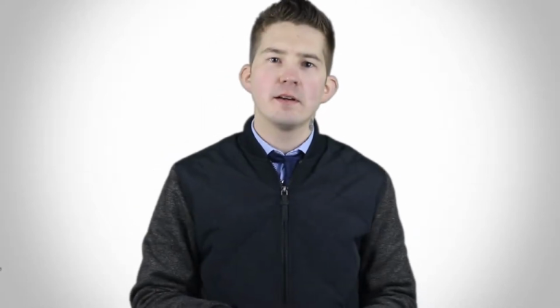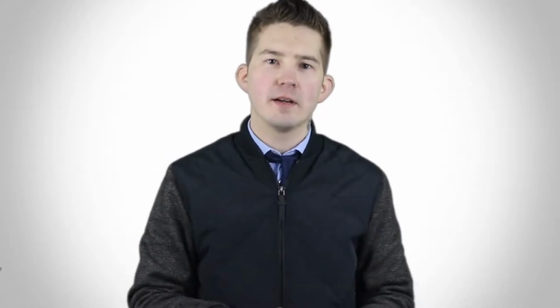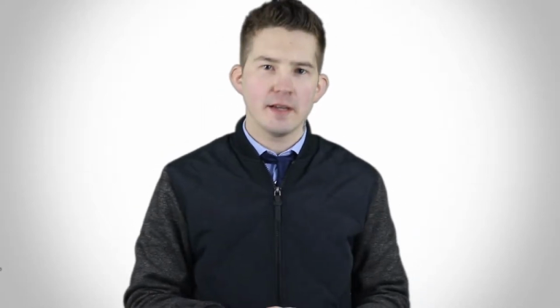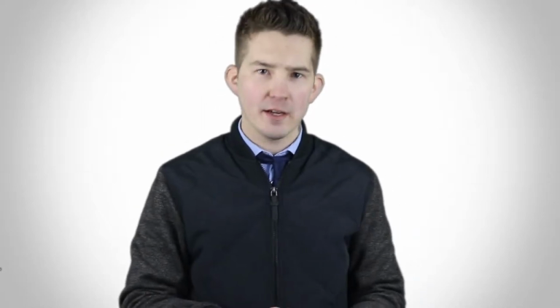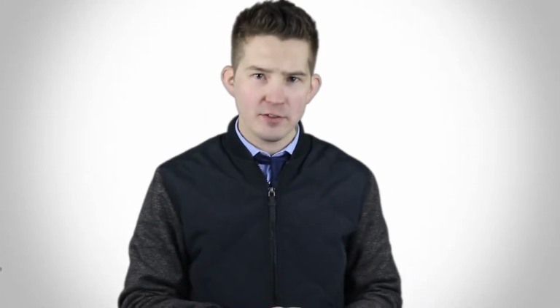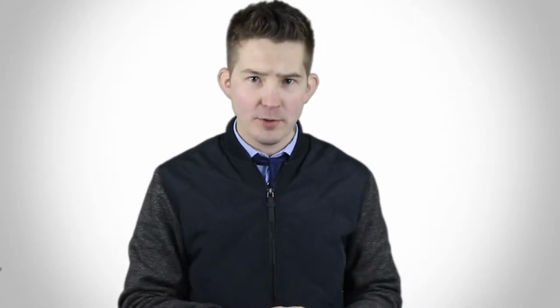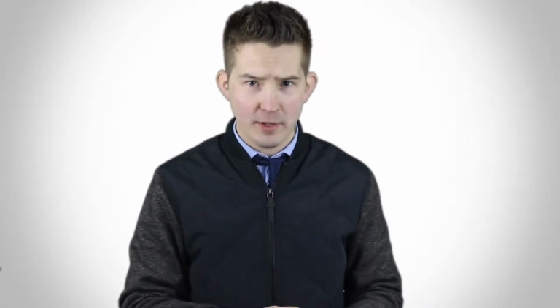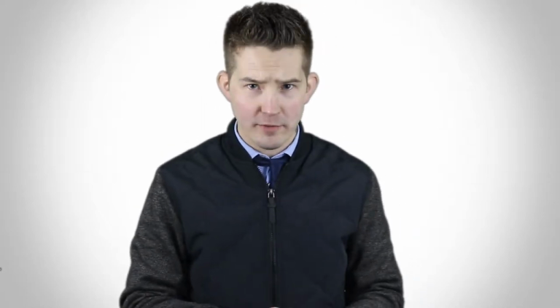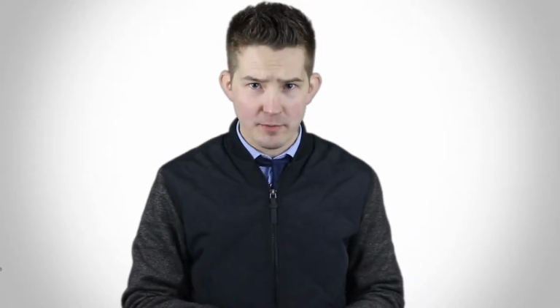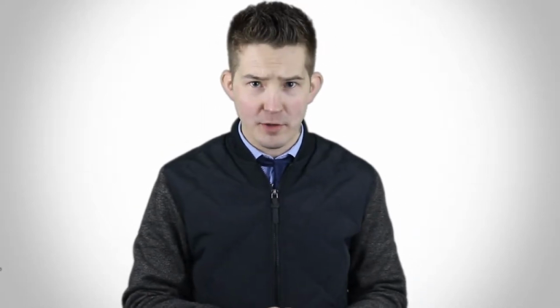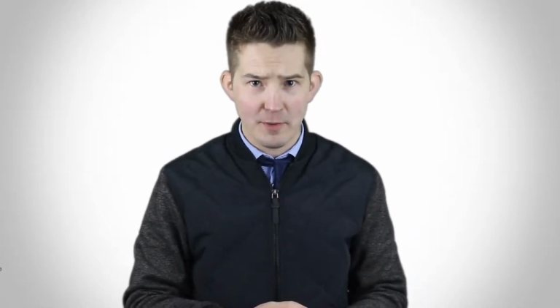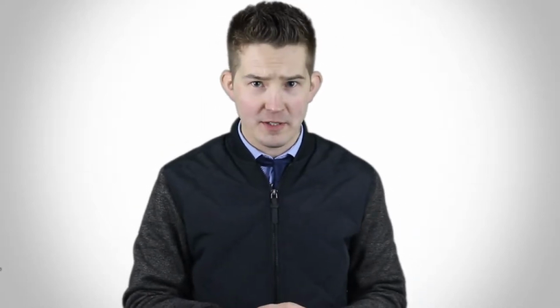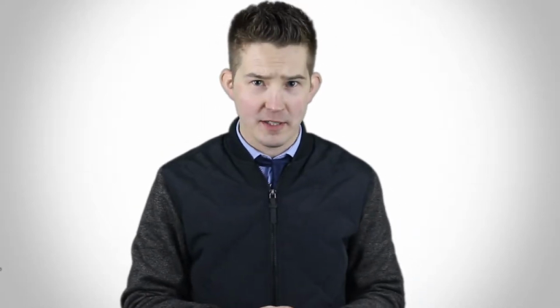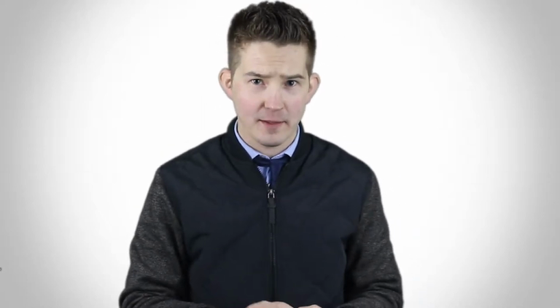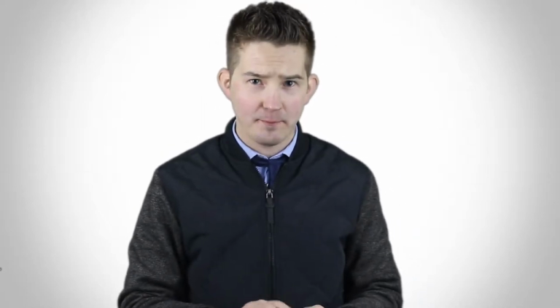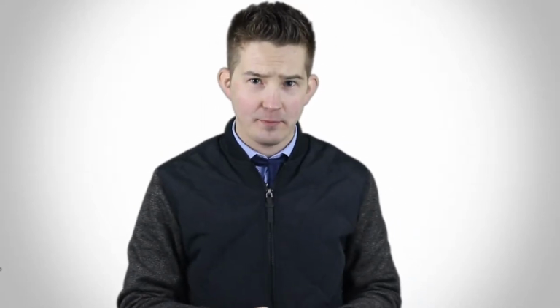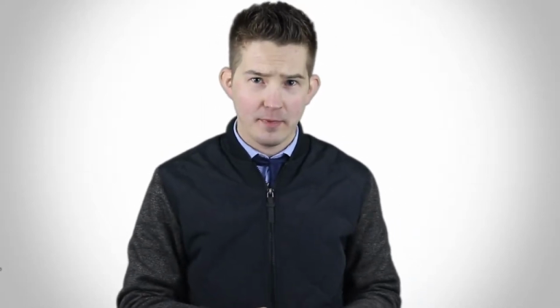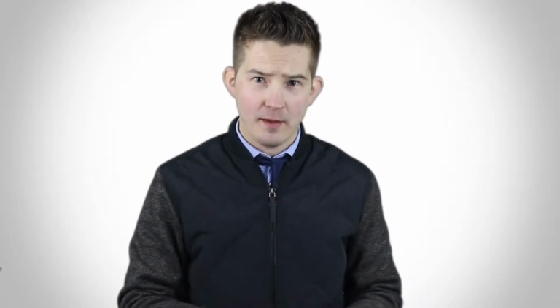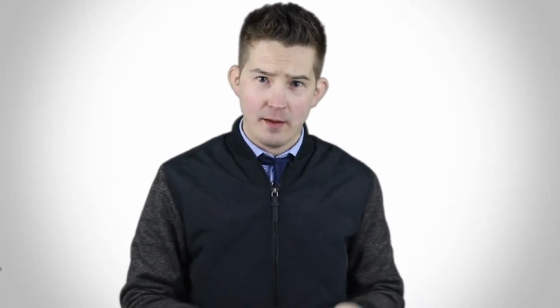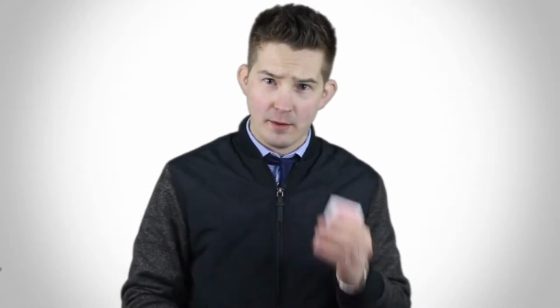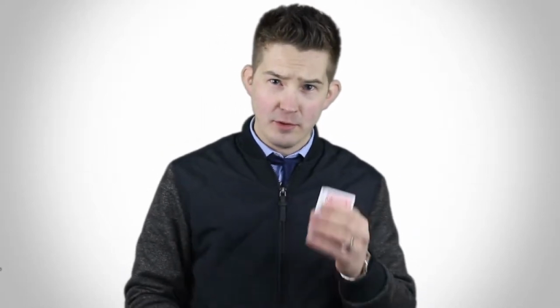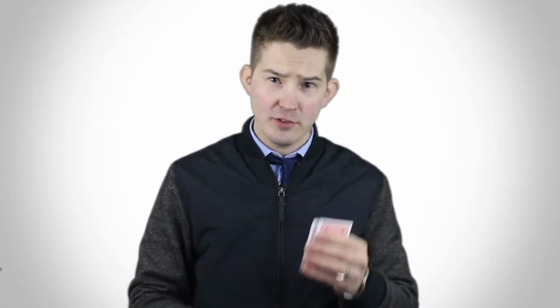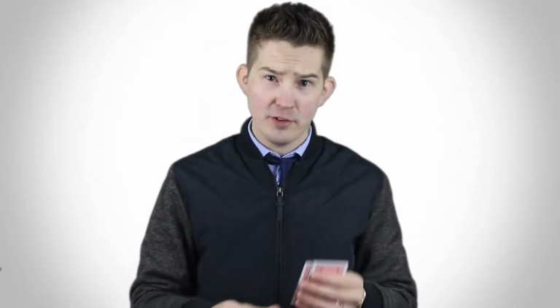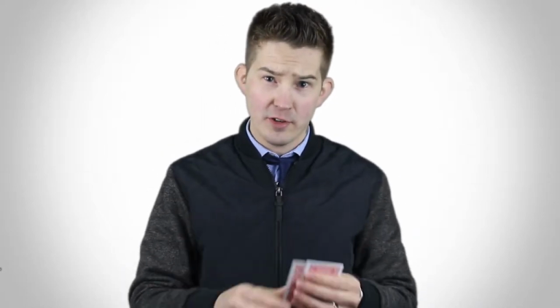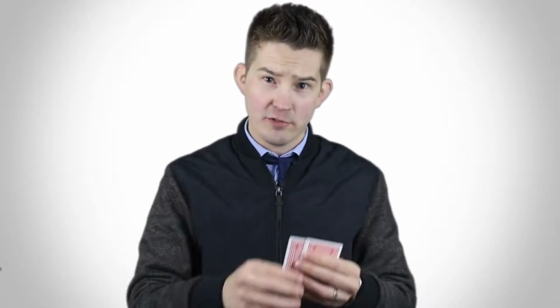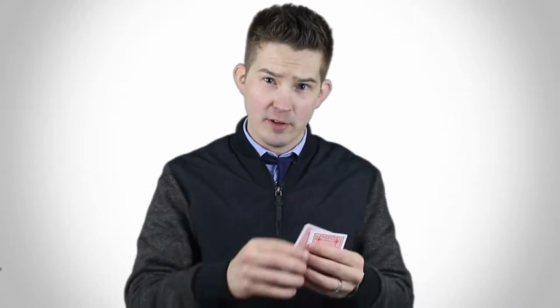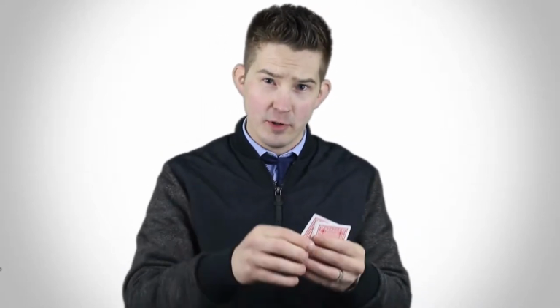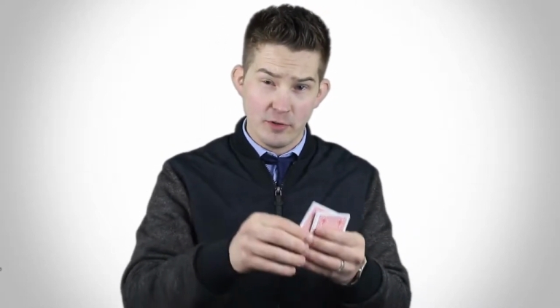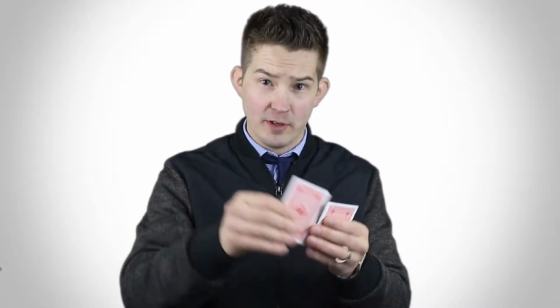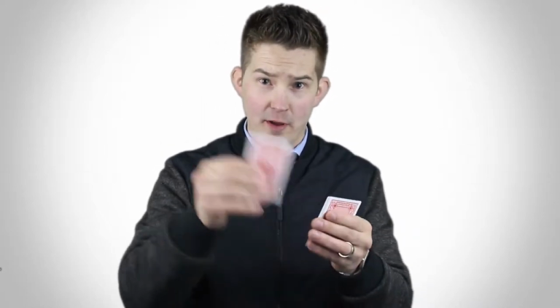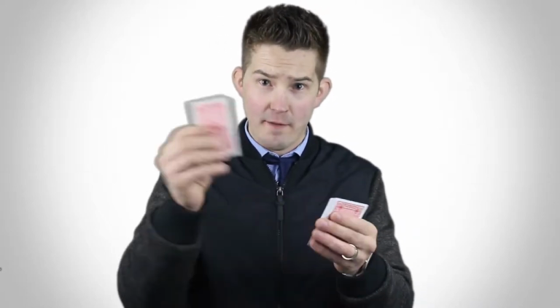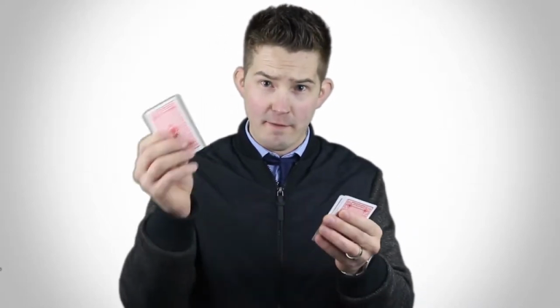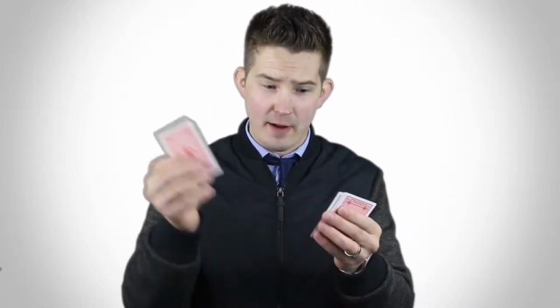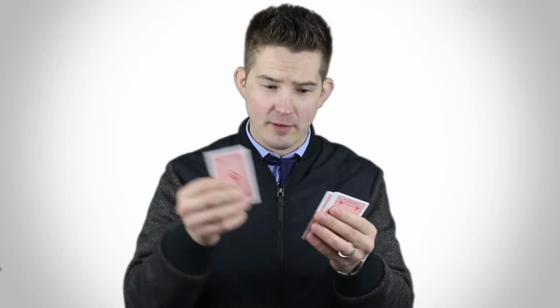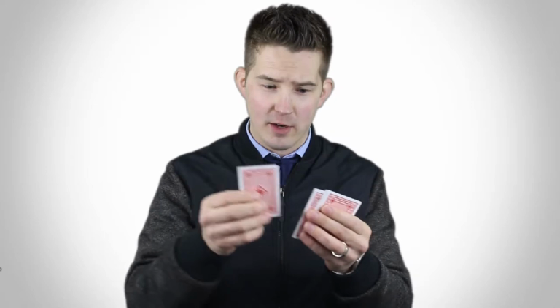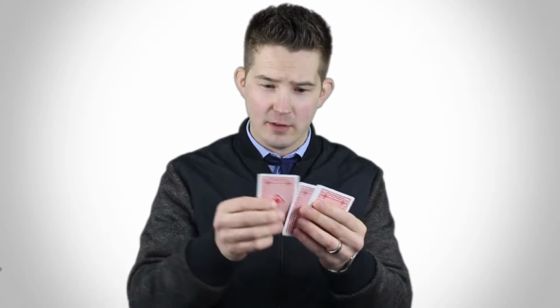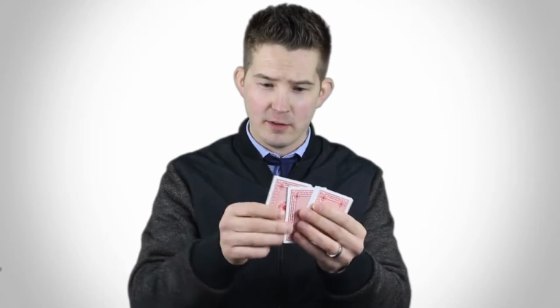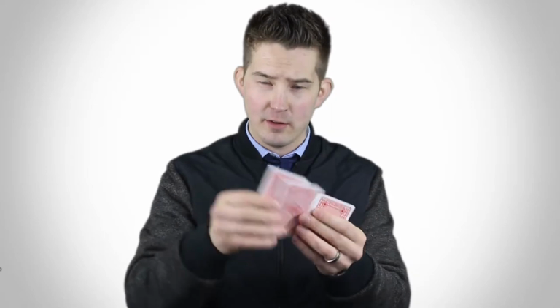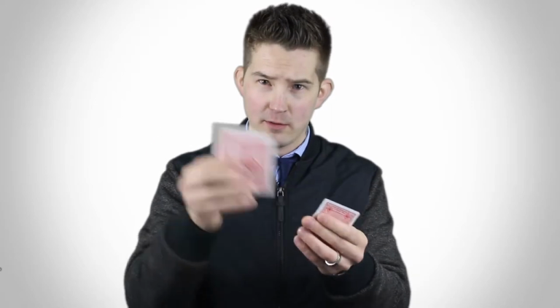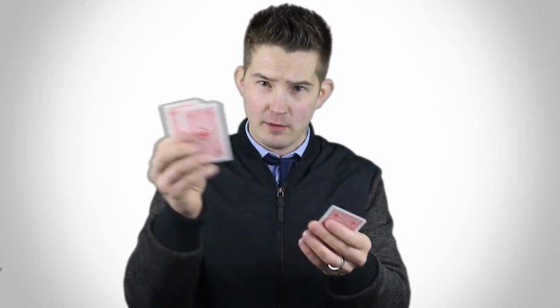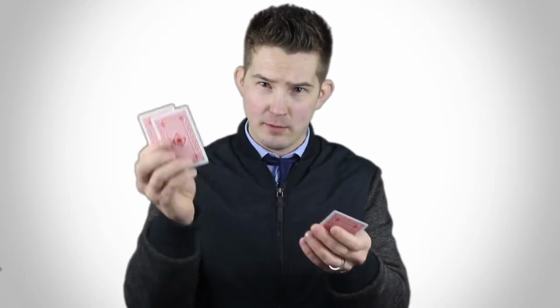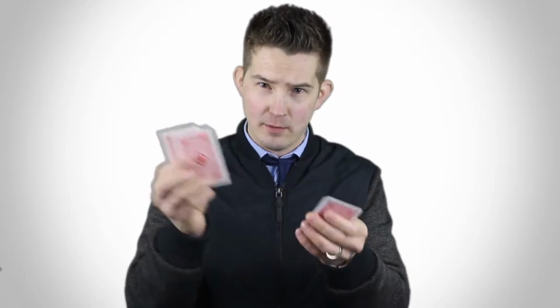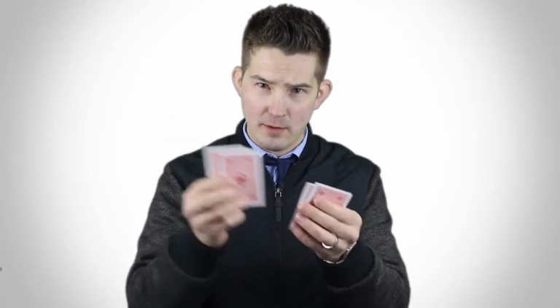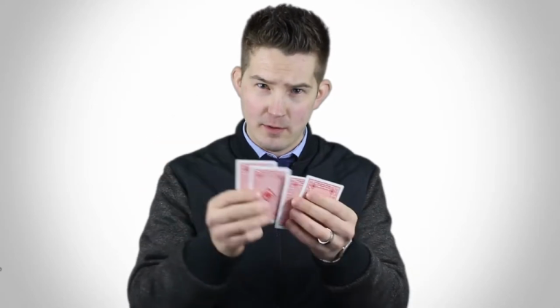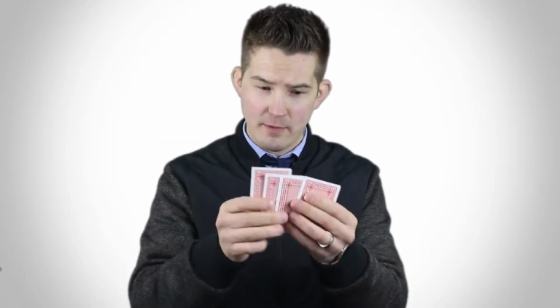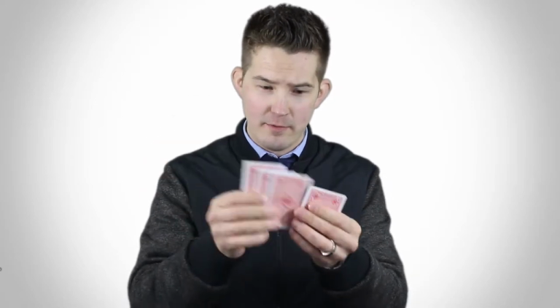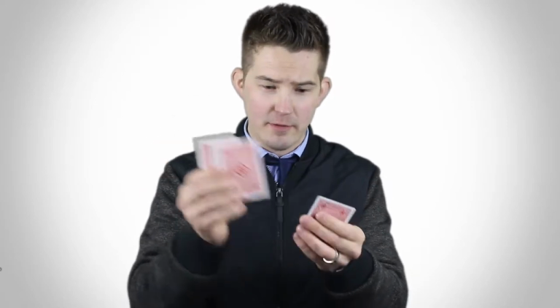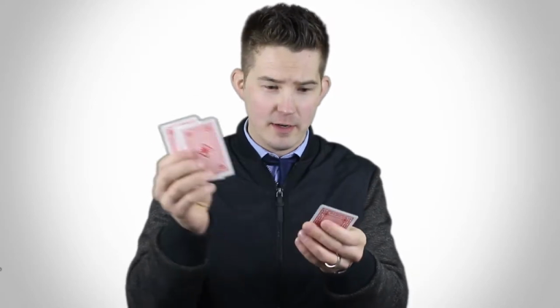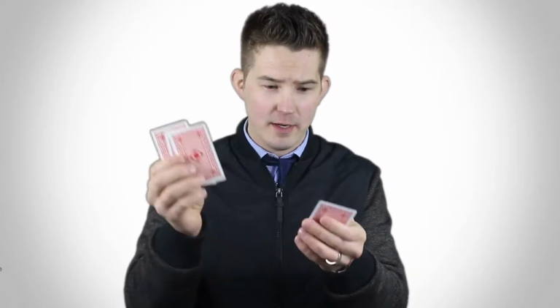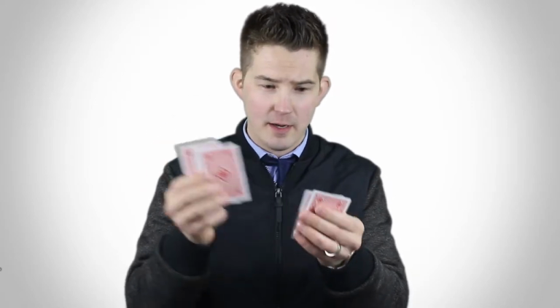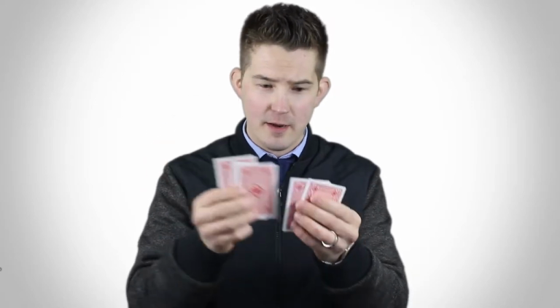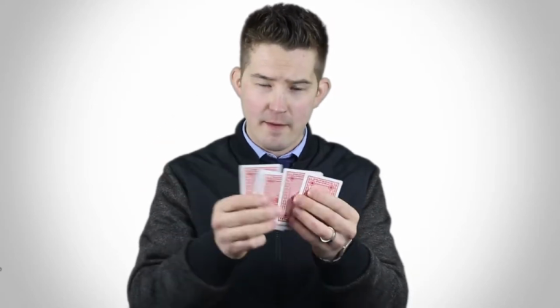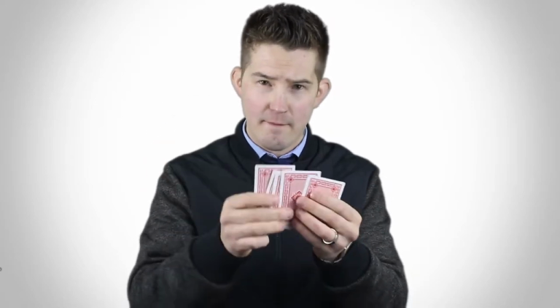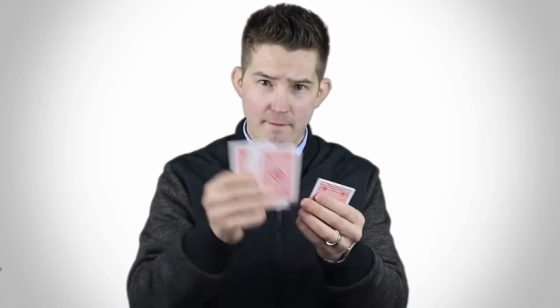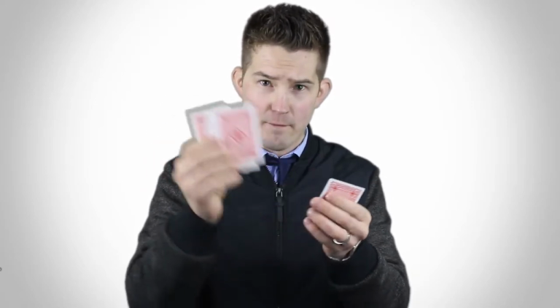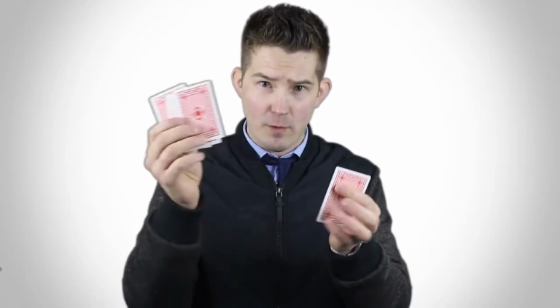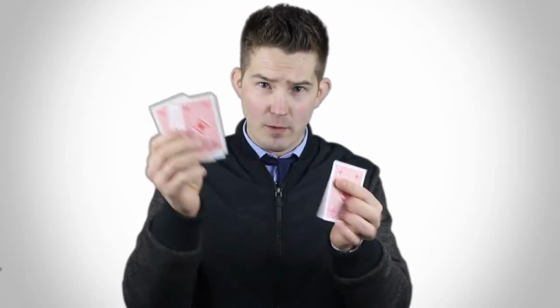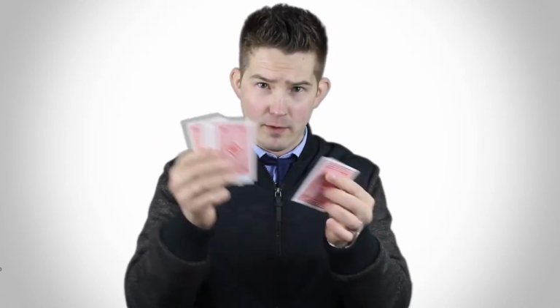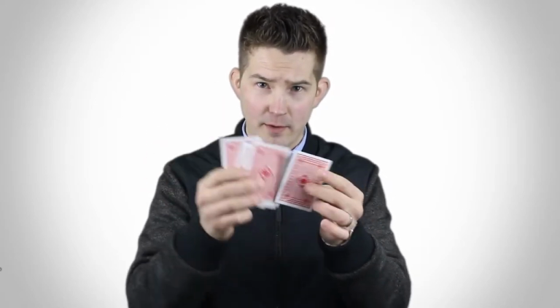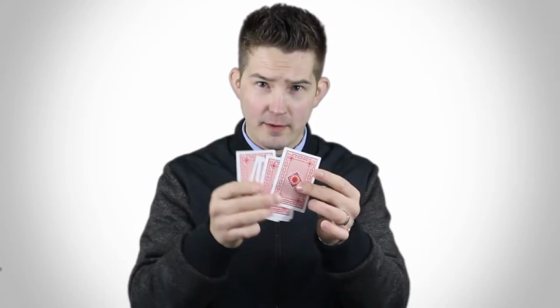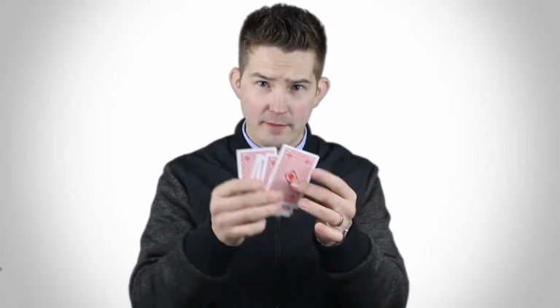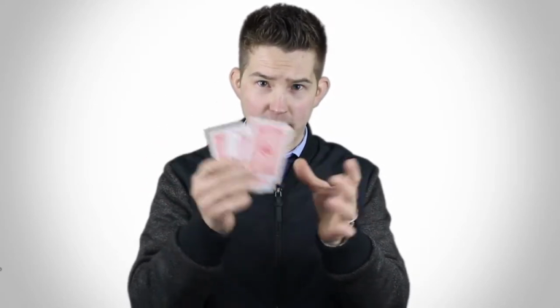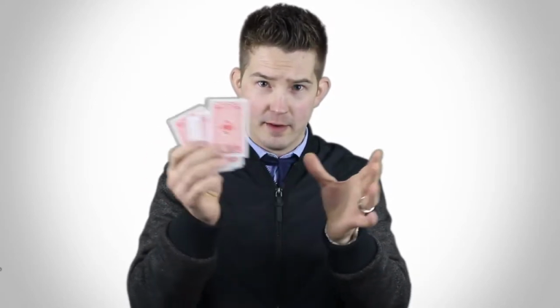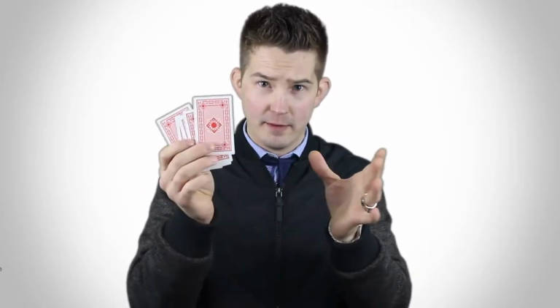Hey guys, Nuke here from Nuke Magic. I'm going to show you a trick with using 5 cards: 2, 3, 4, and 5.